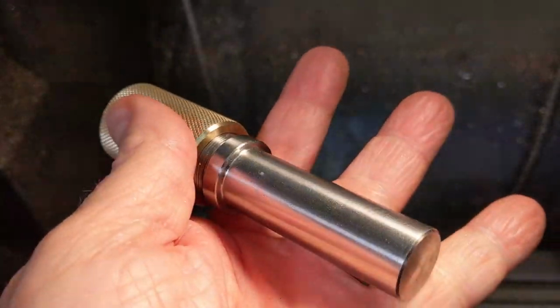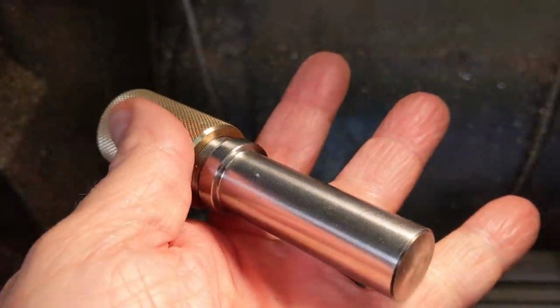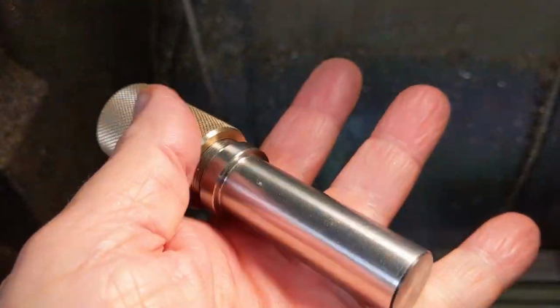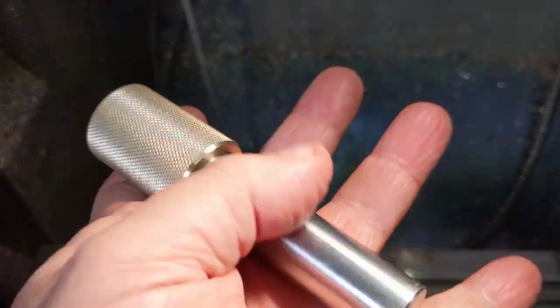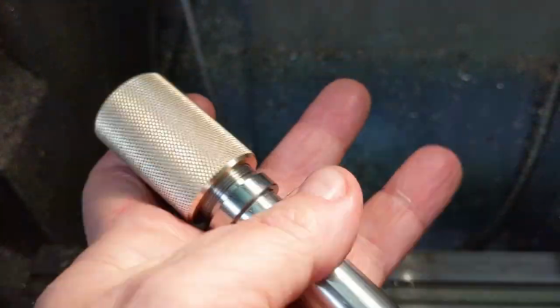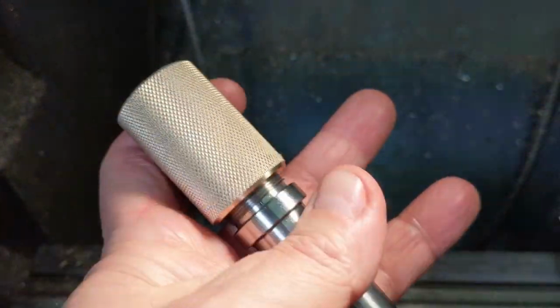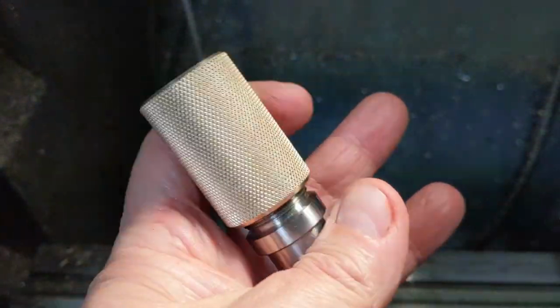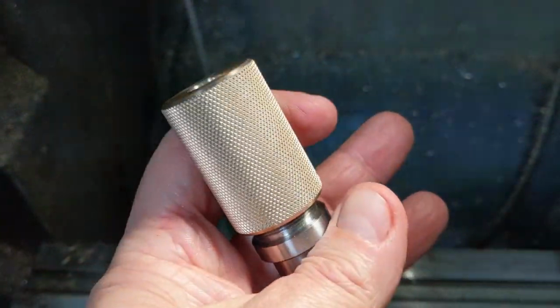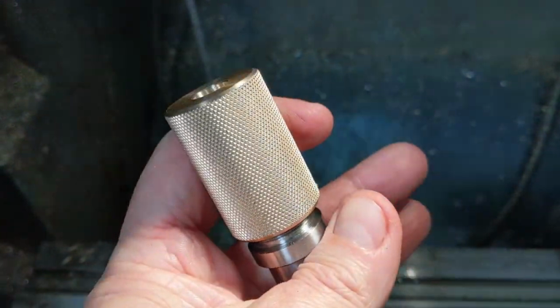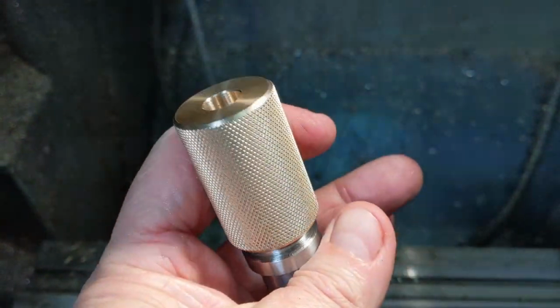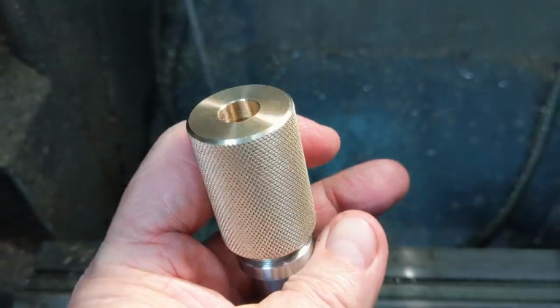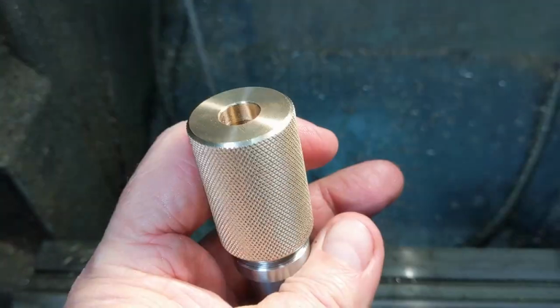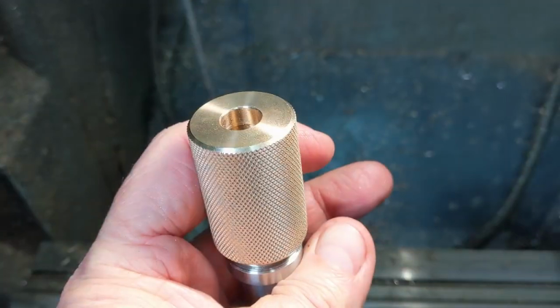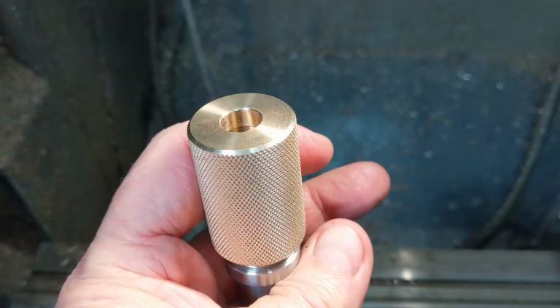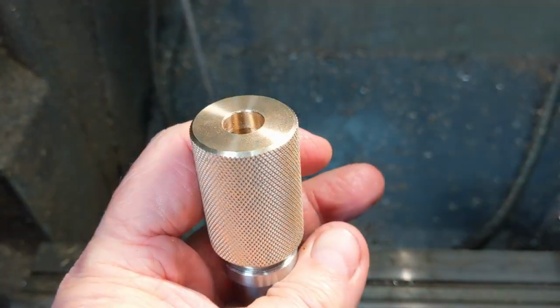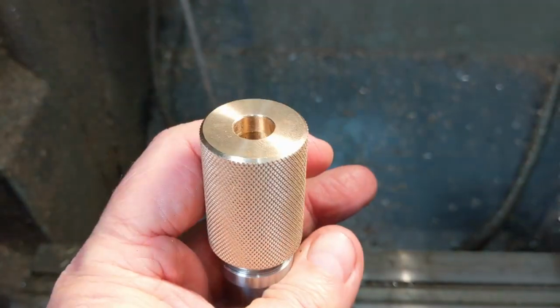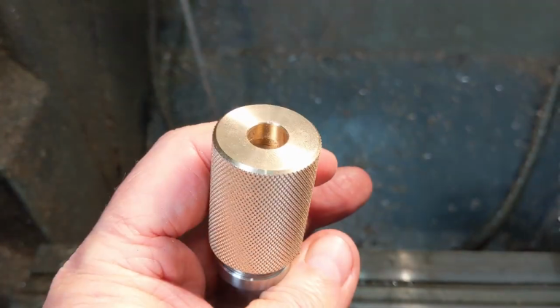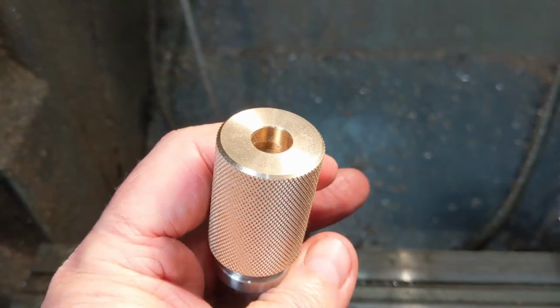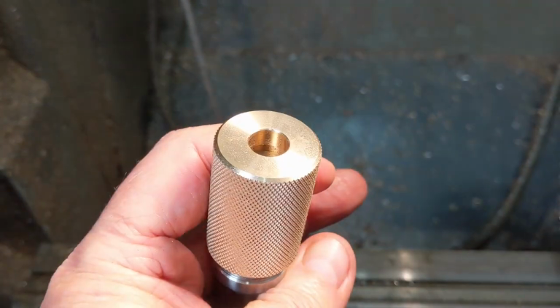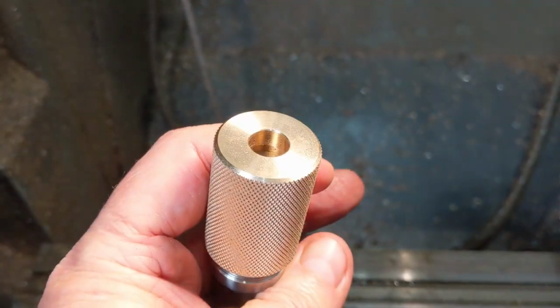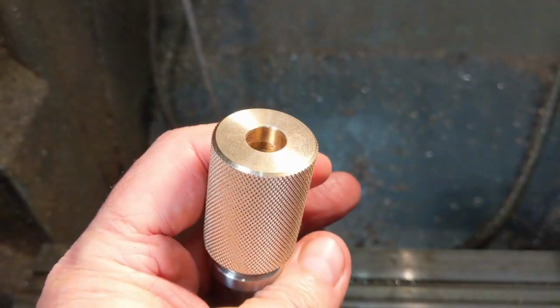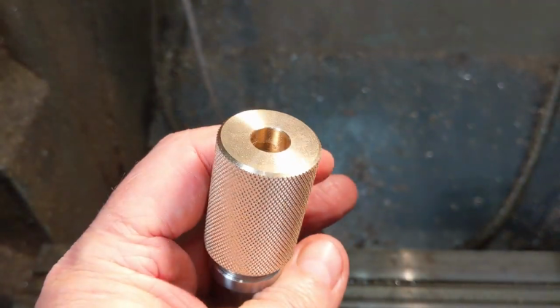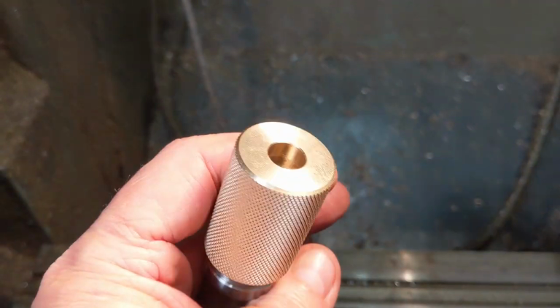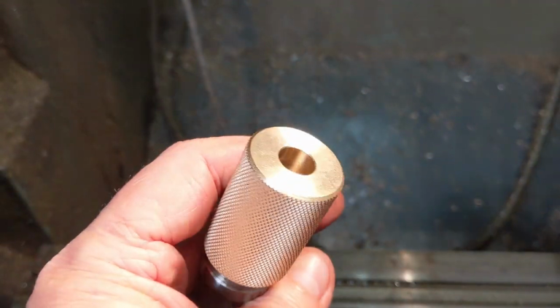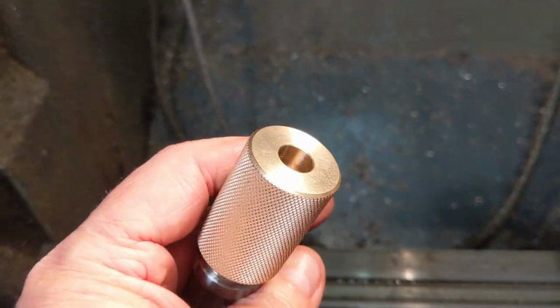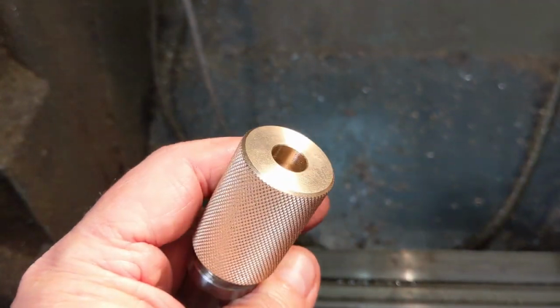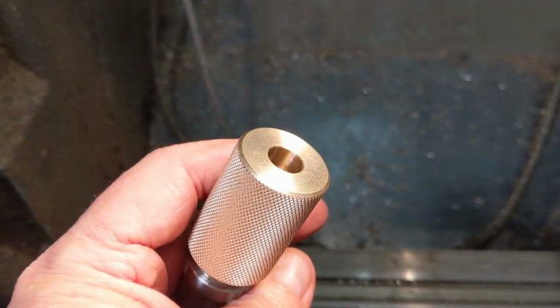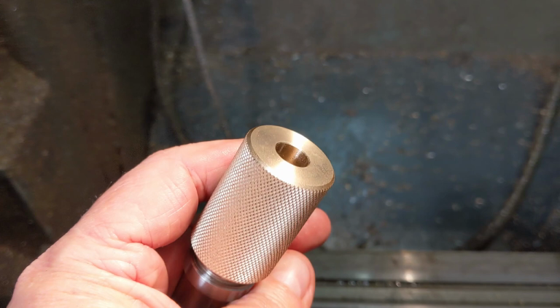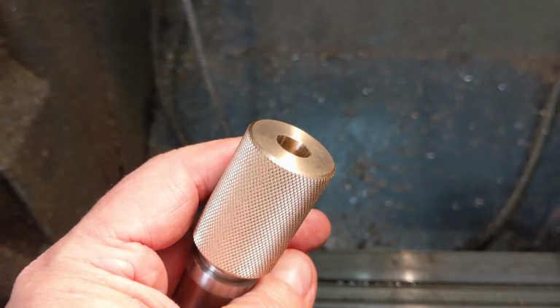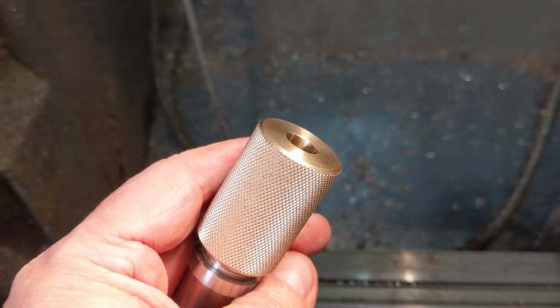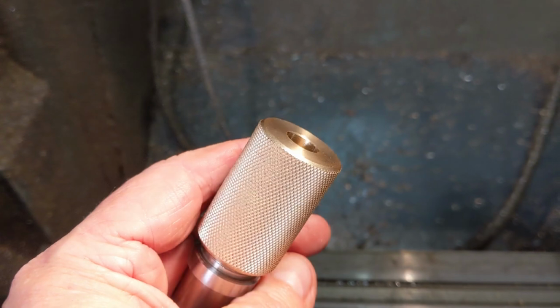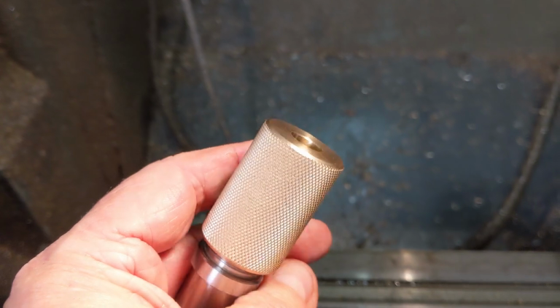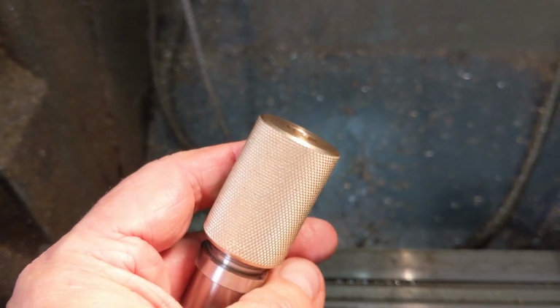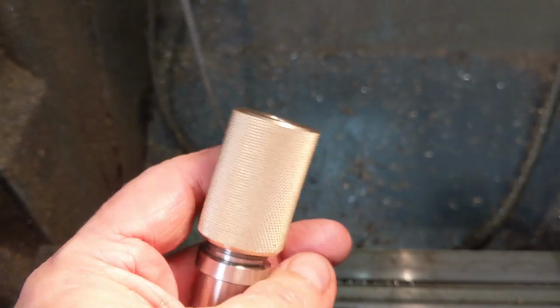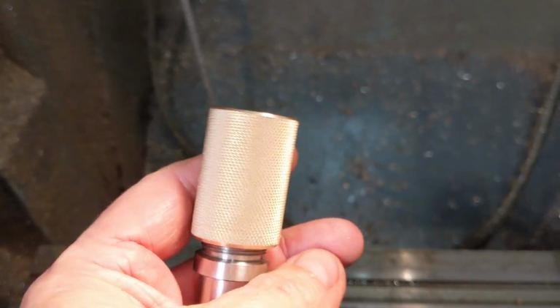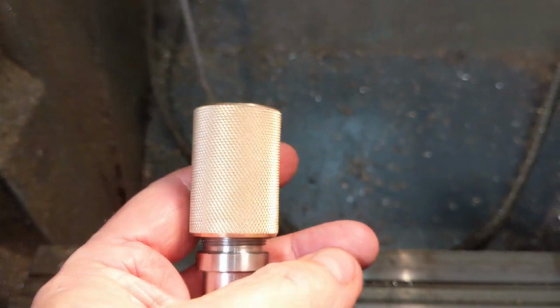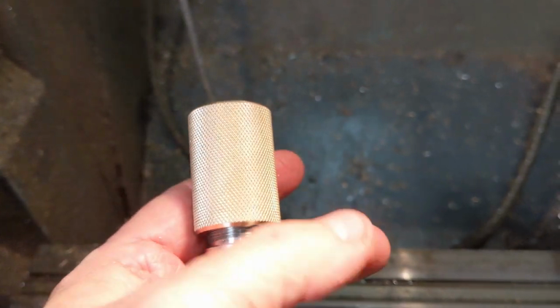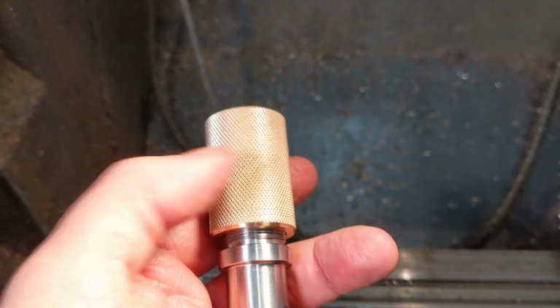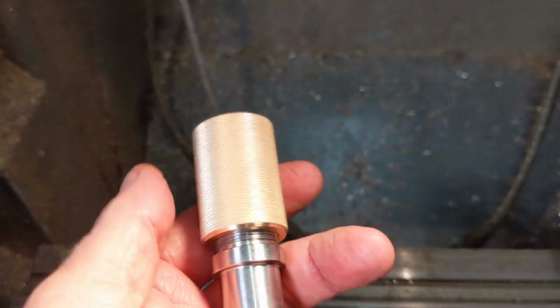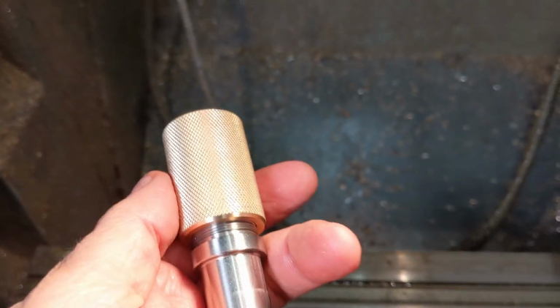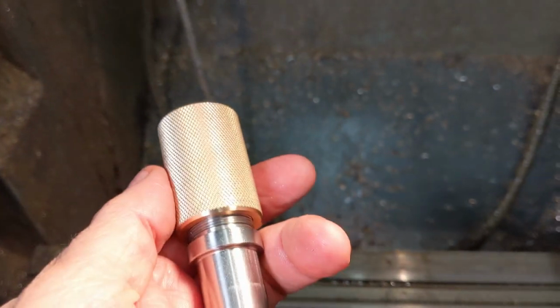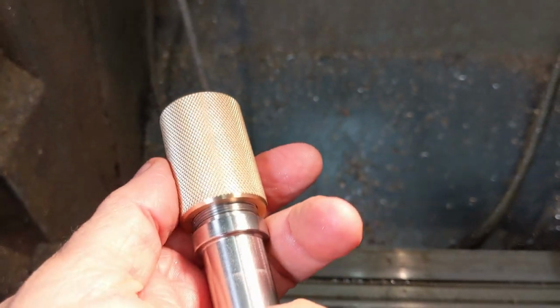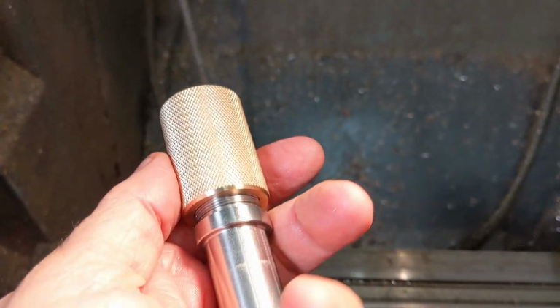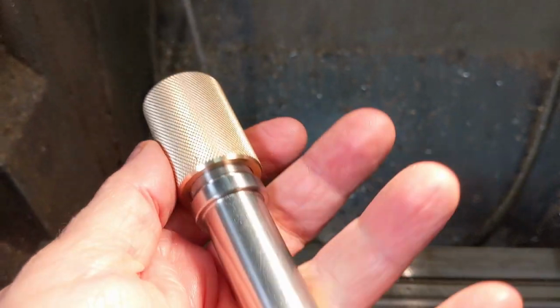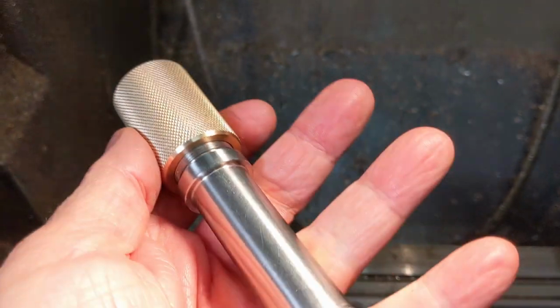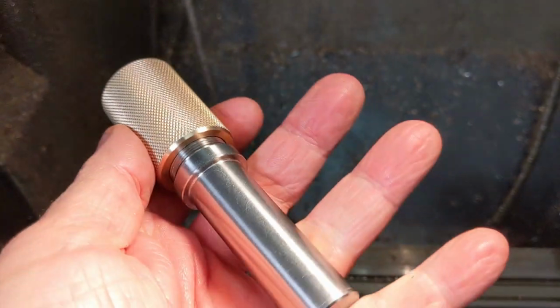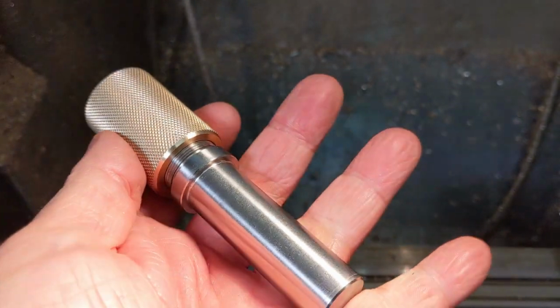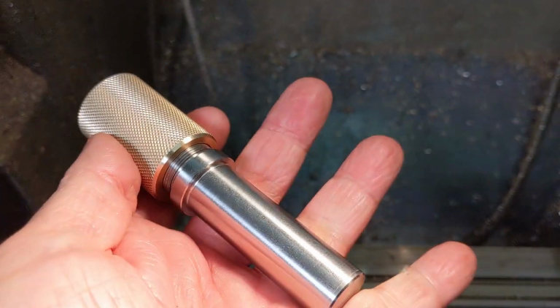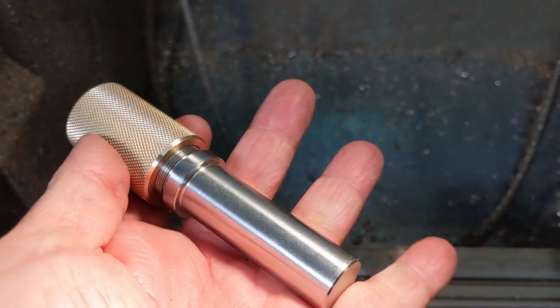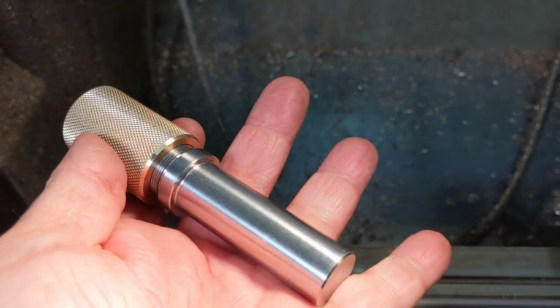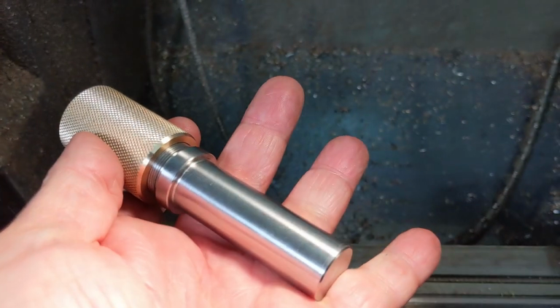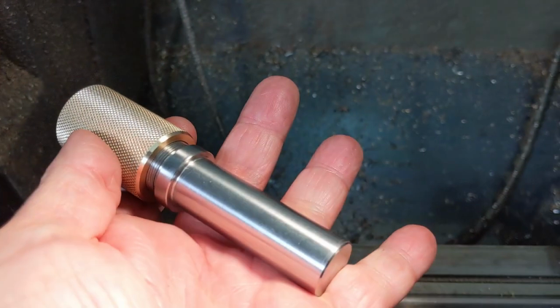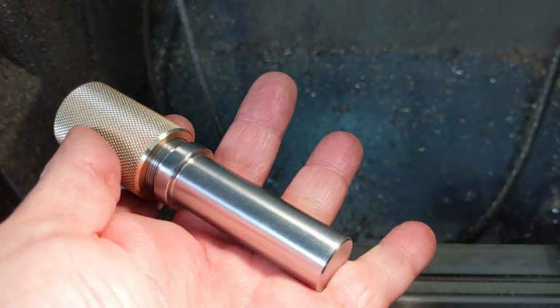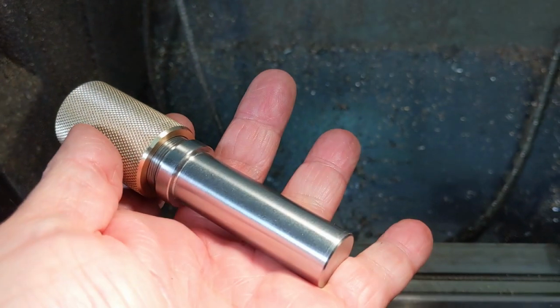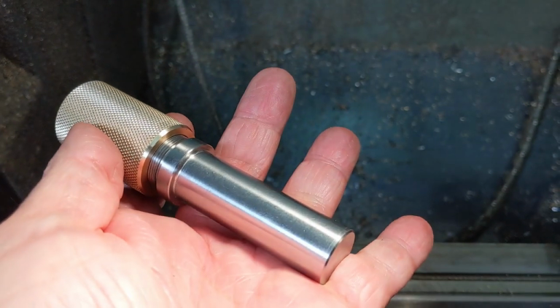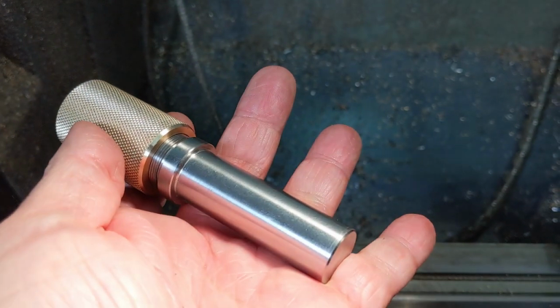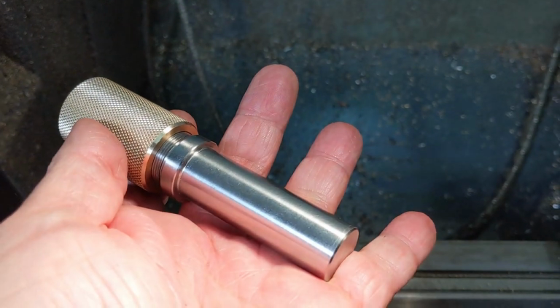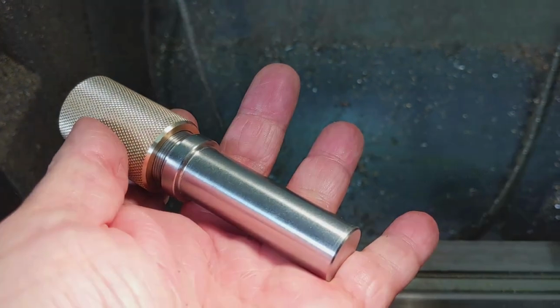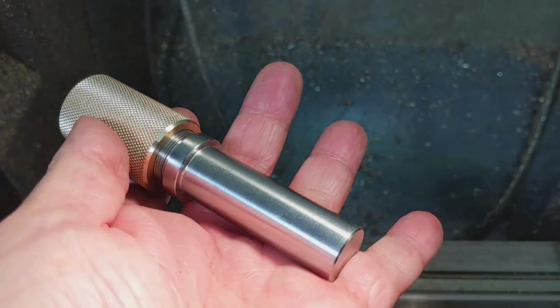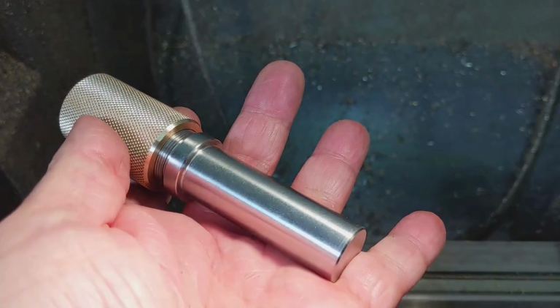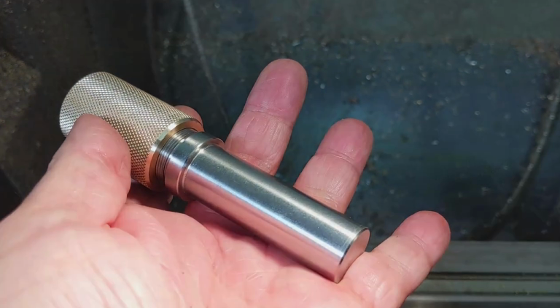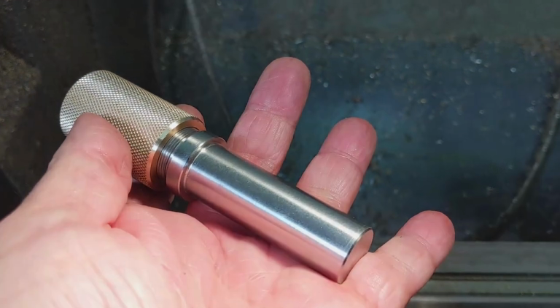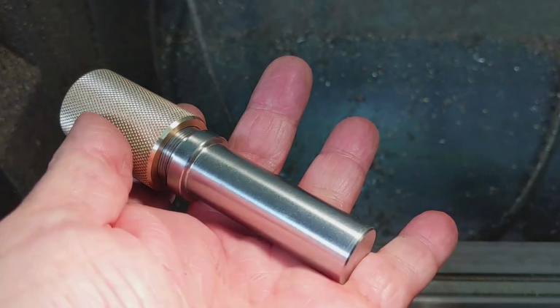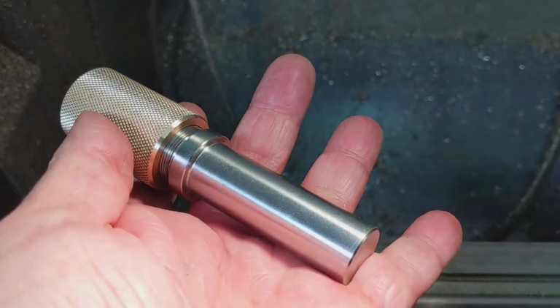I made the shaft 60mm long and 20mm diameter so it would fit in an ER40 or R8 collet.